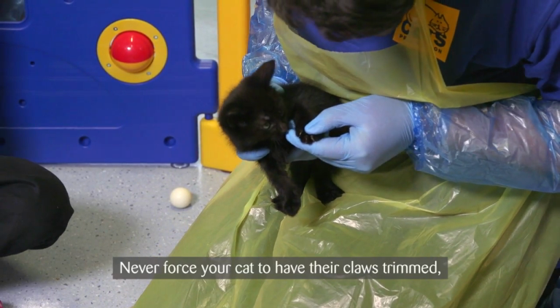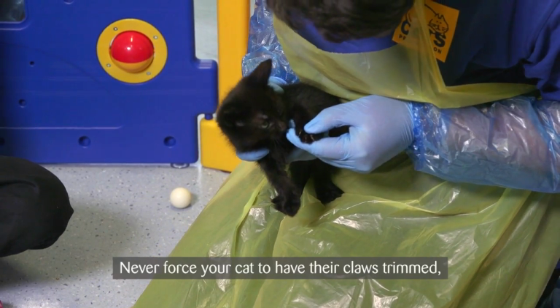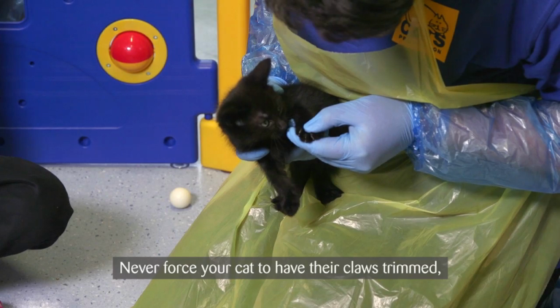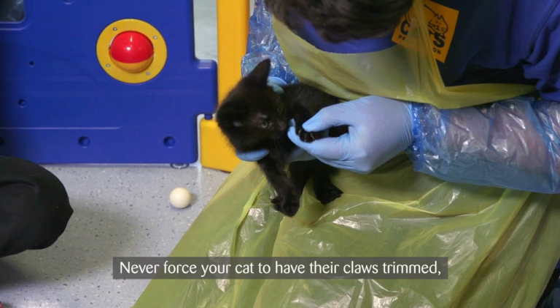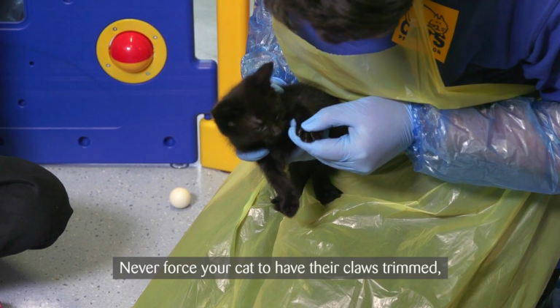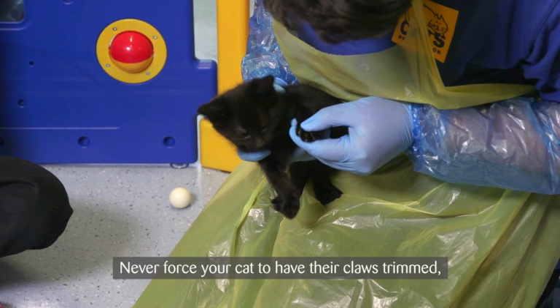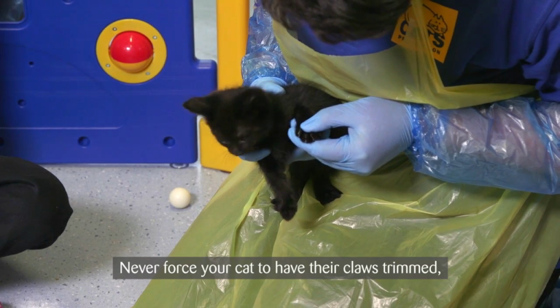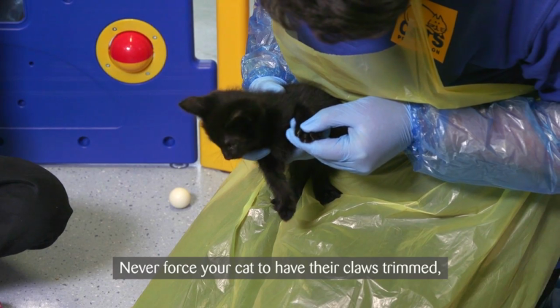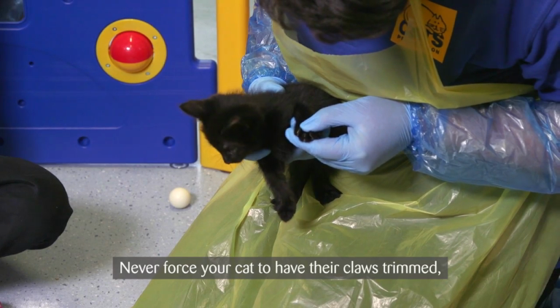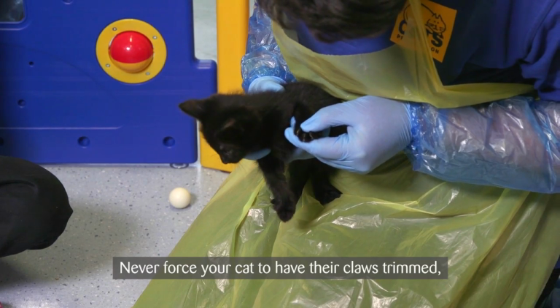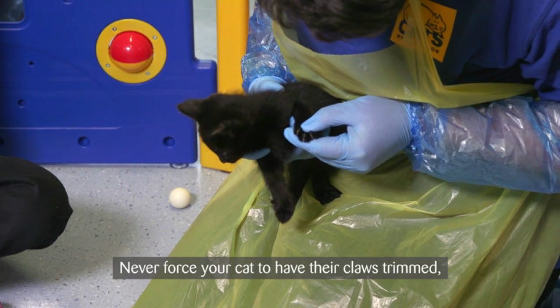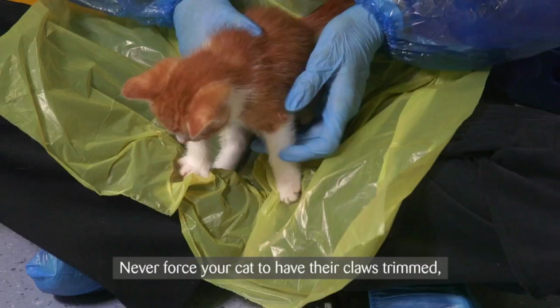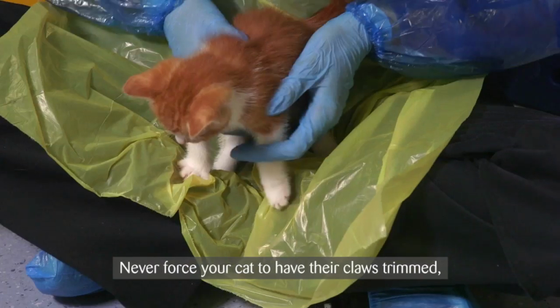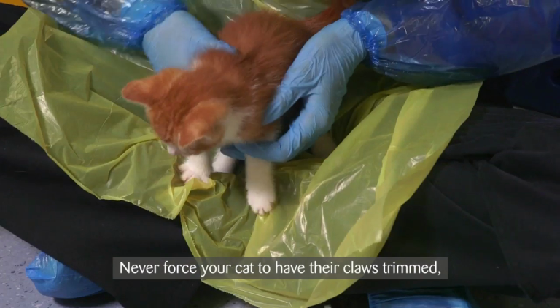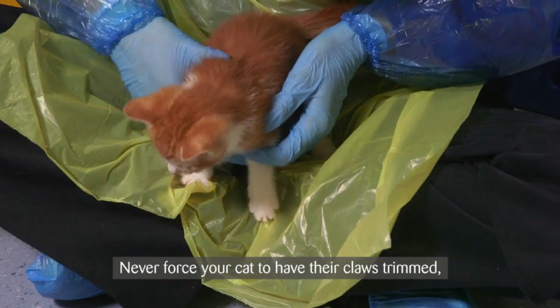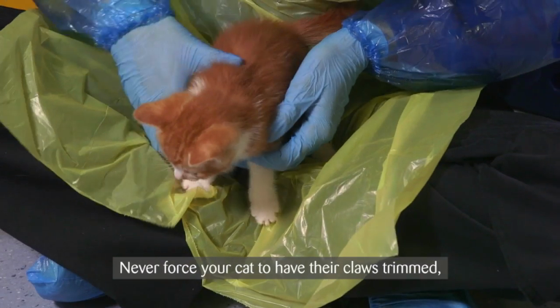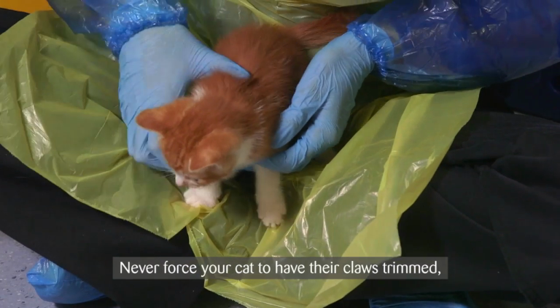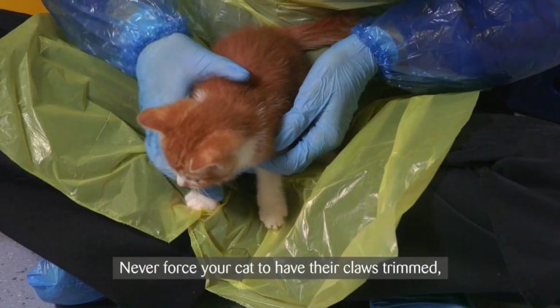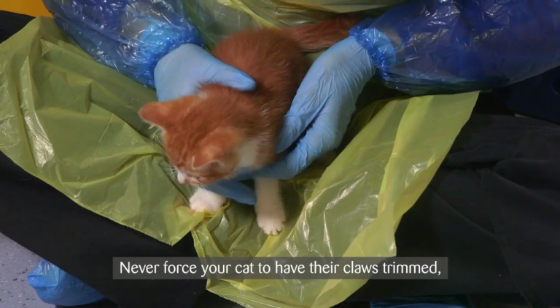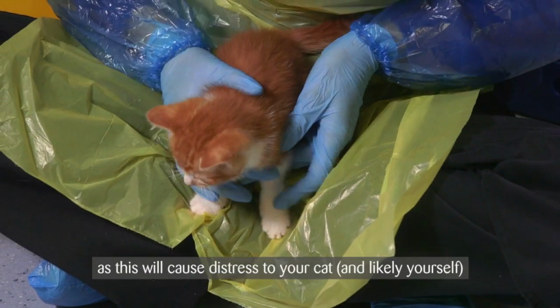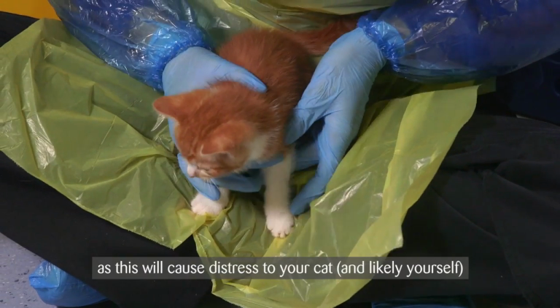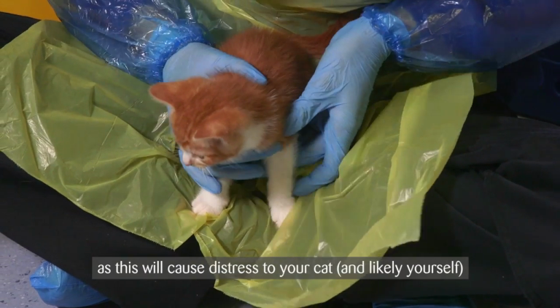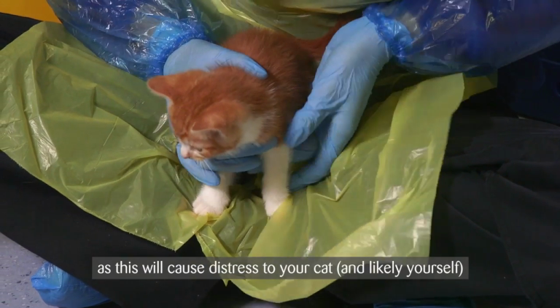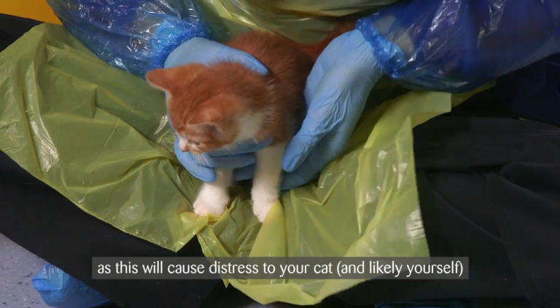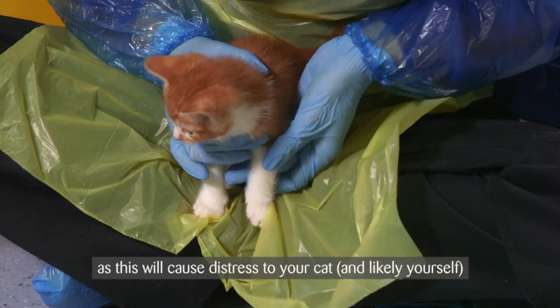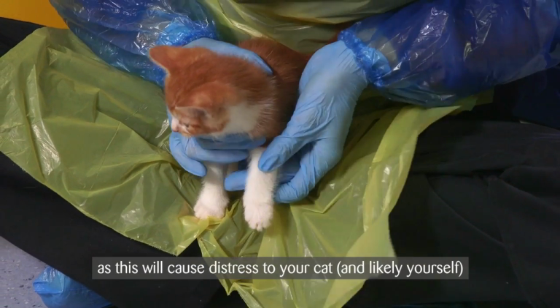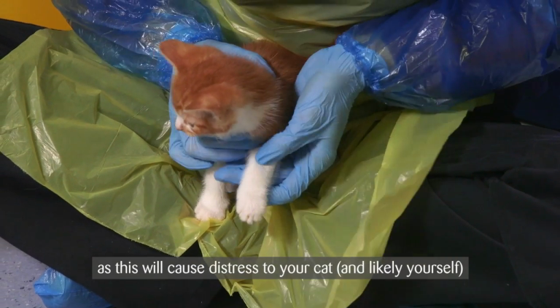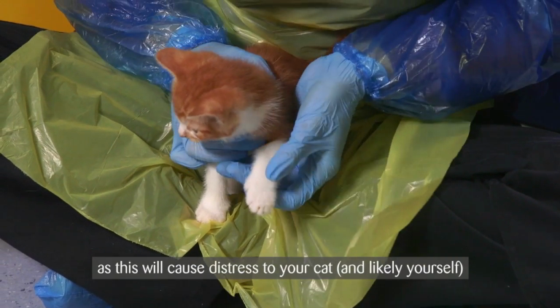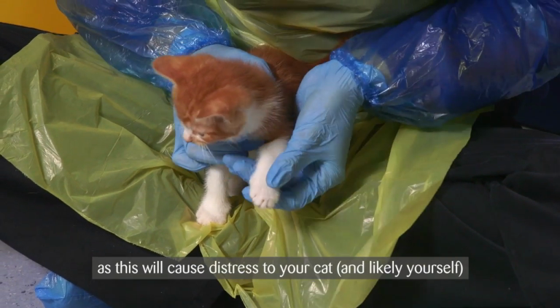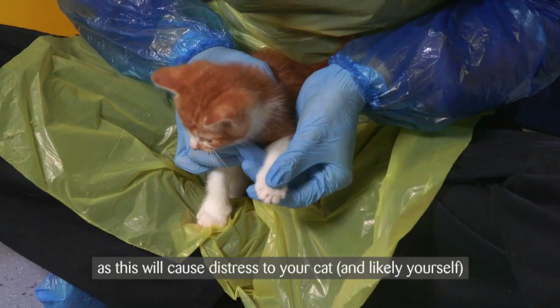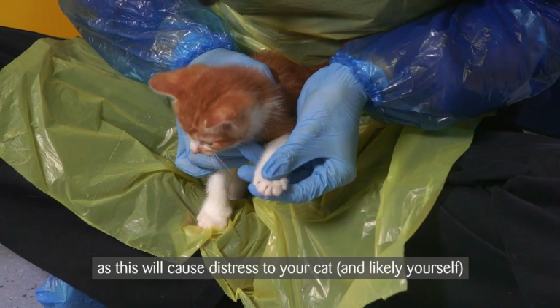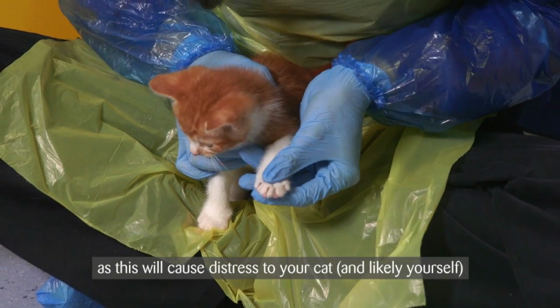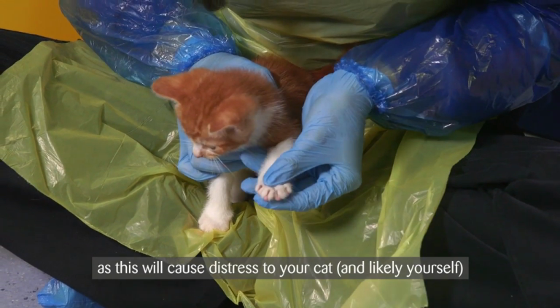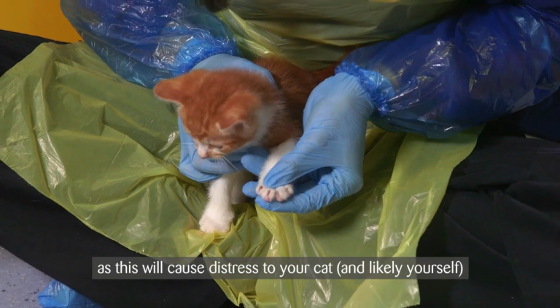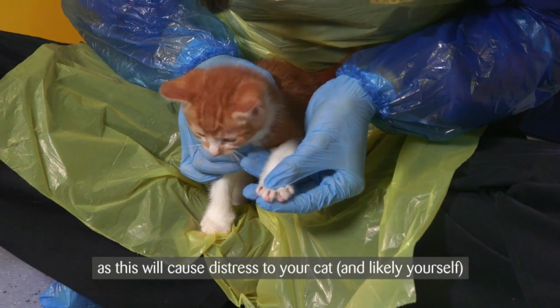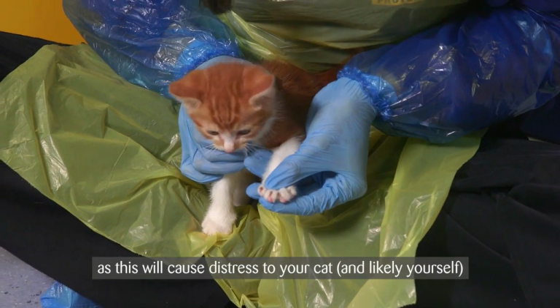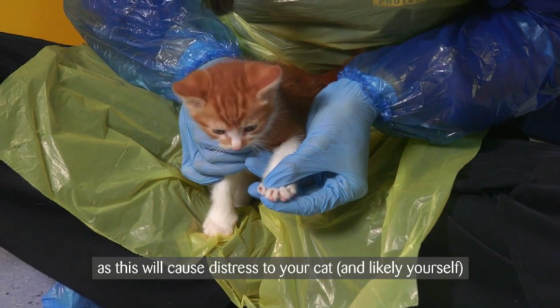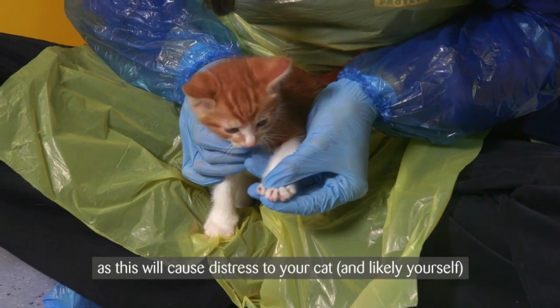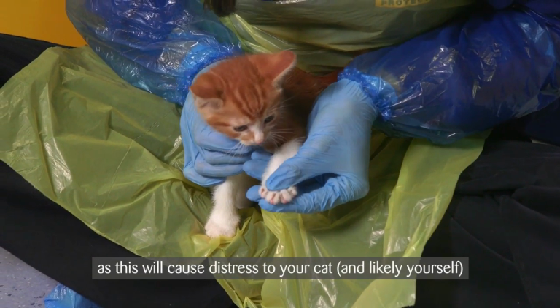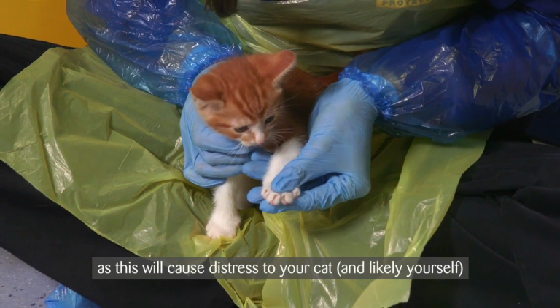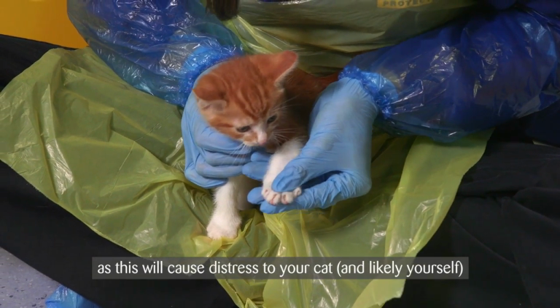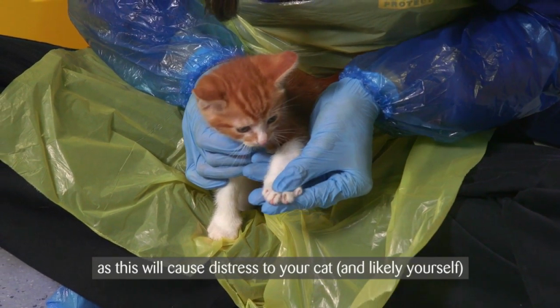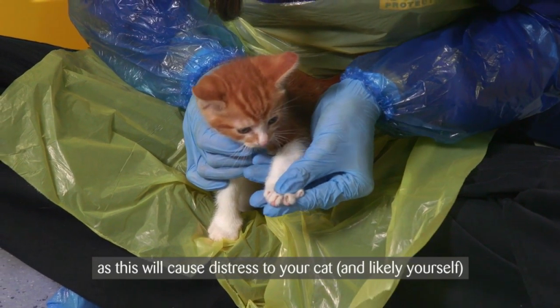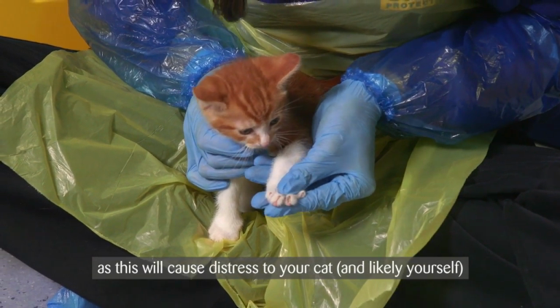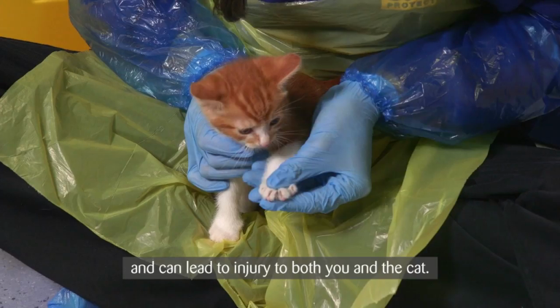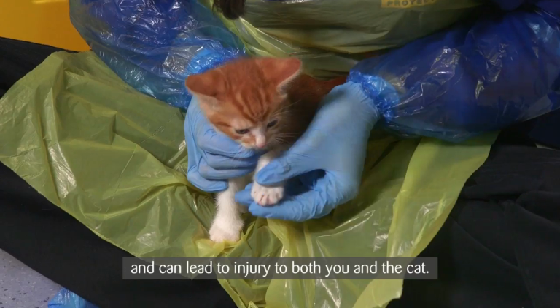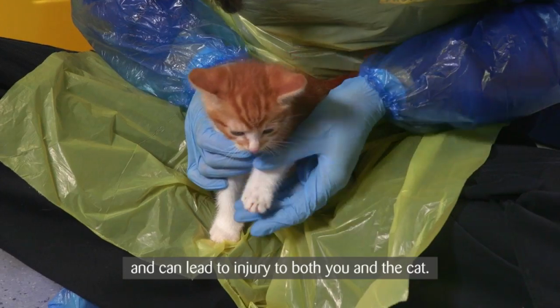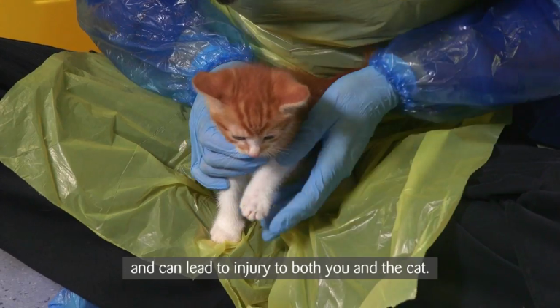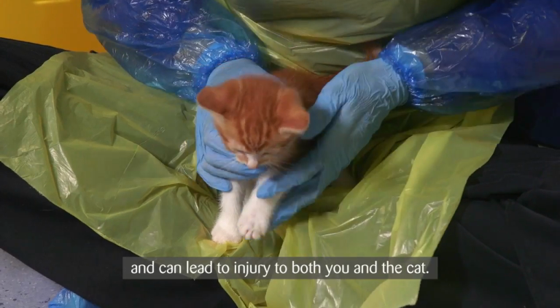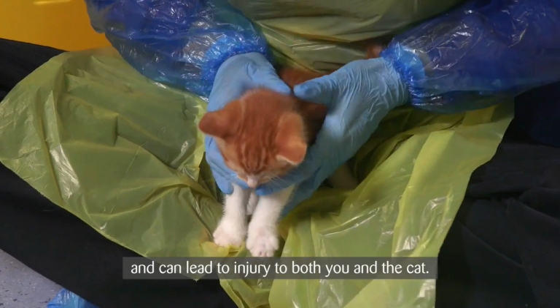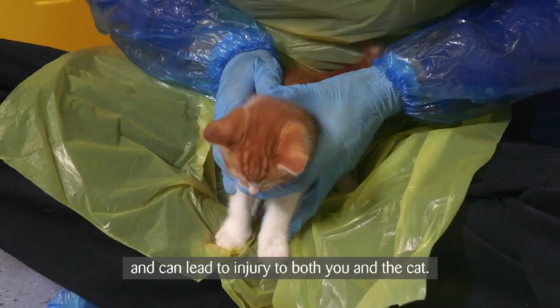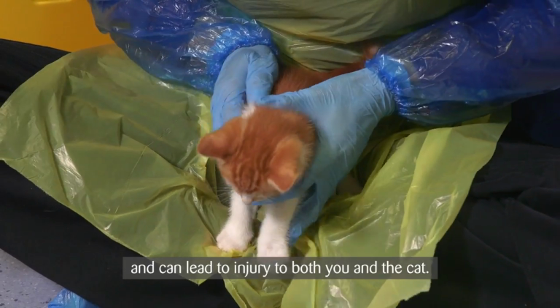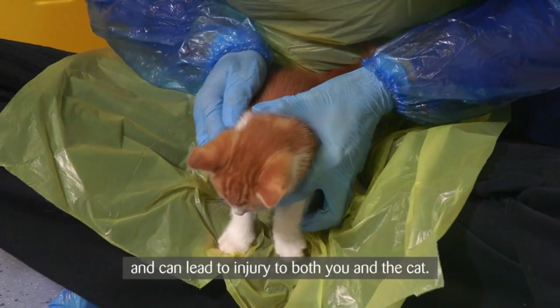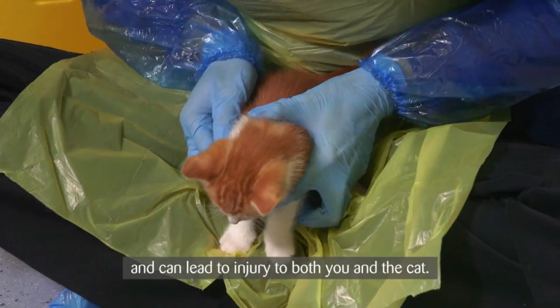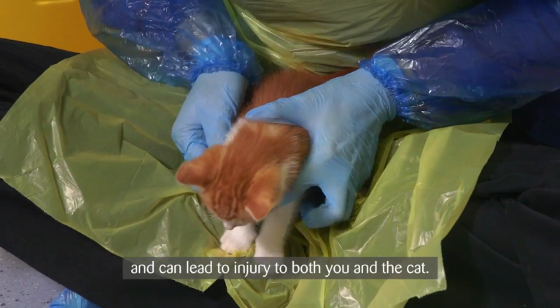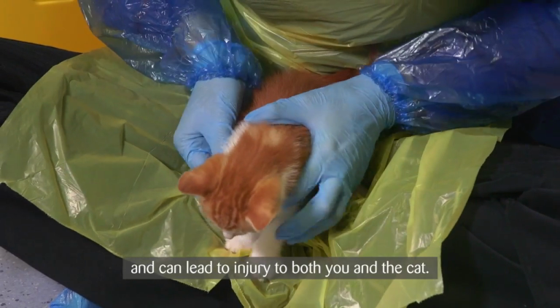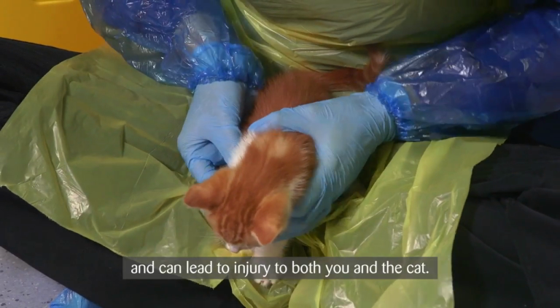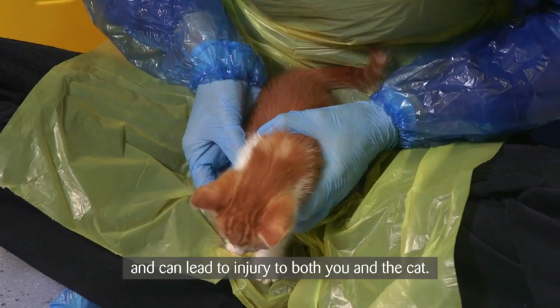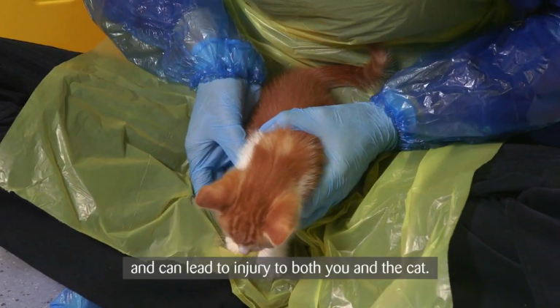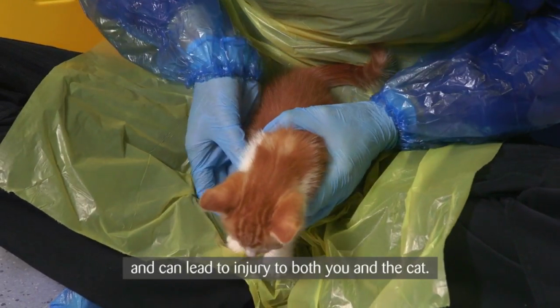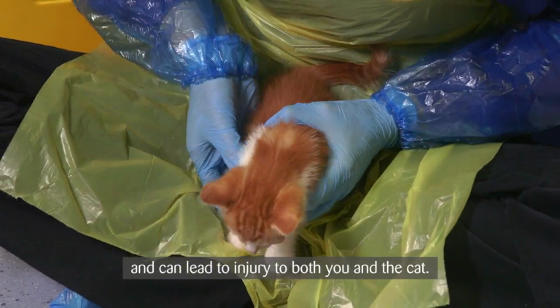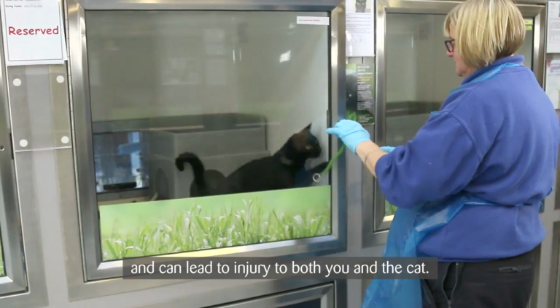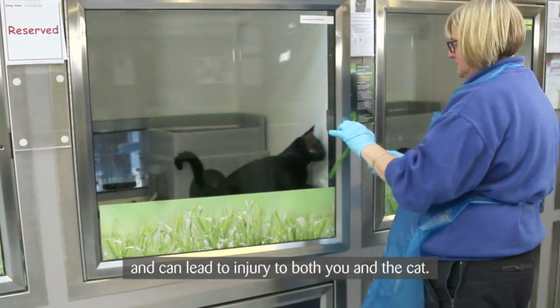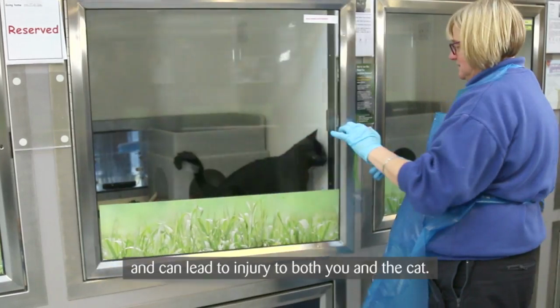Never force your cat to have their claws trimmed, as this will cause distress to your cat and likely yourself, and can lead to injury to both you and the cat.